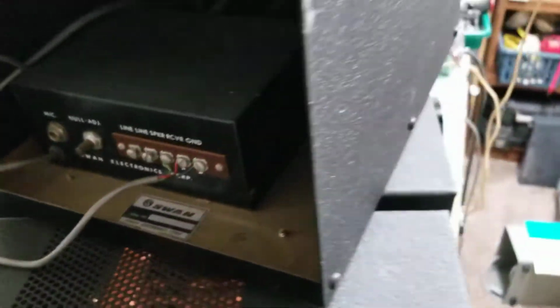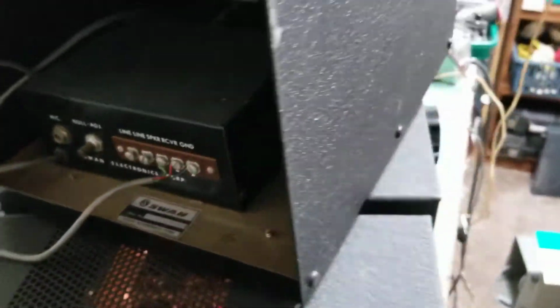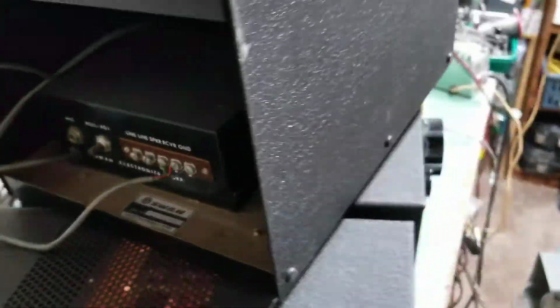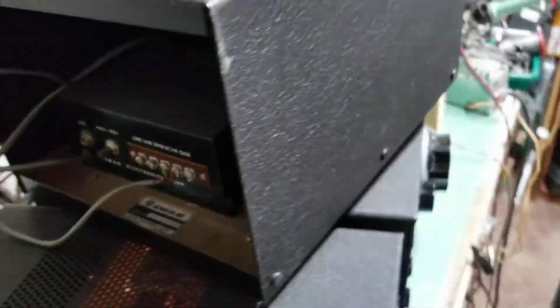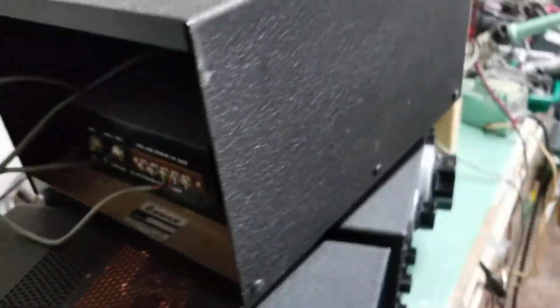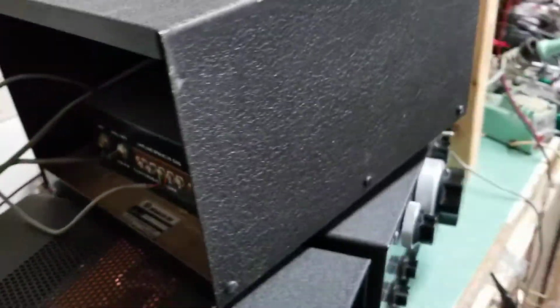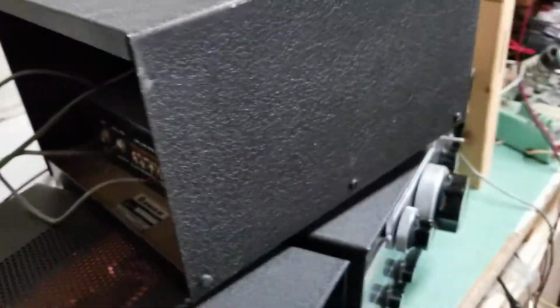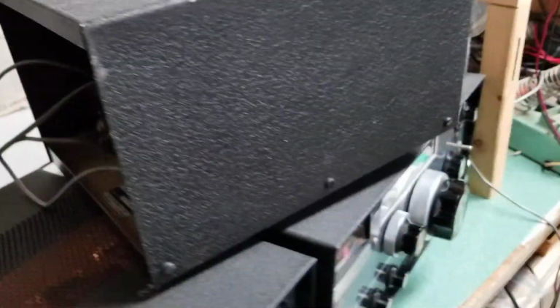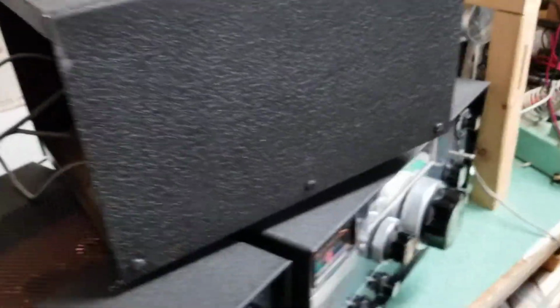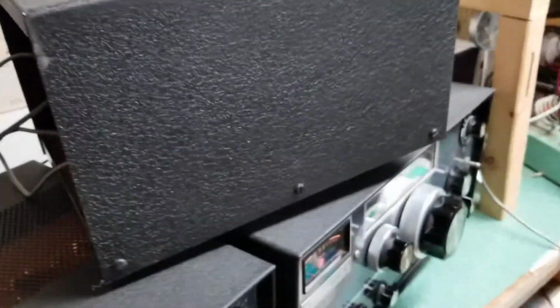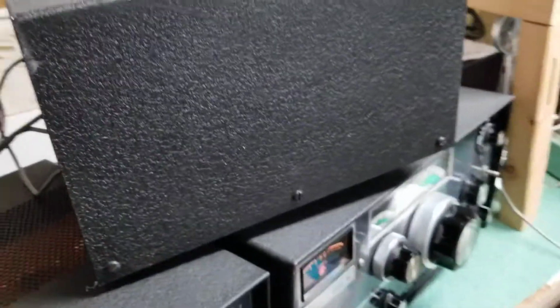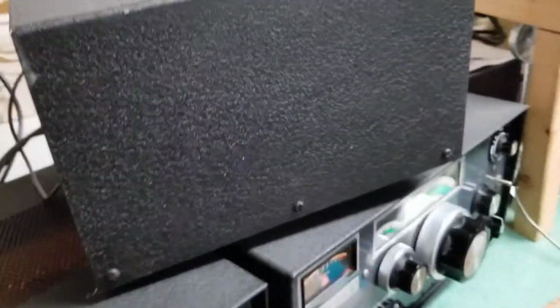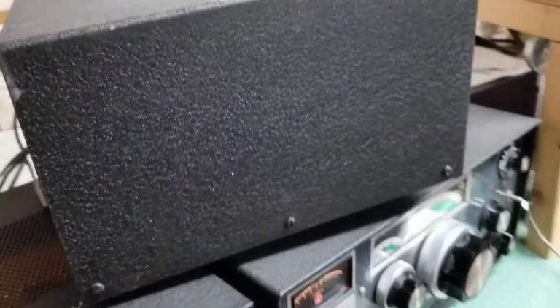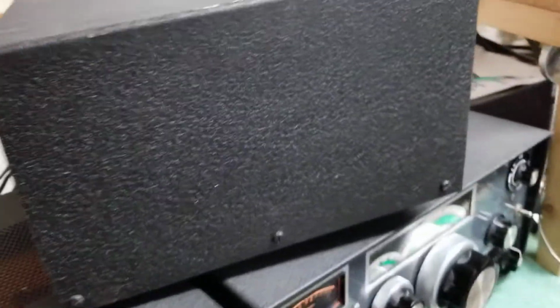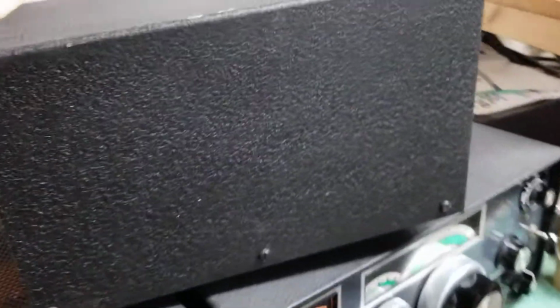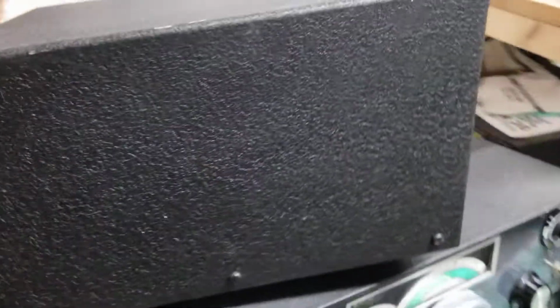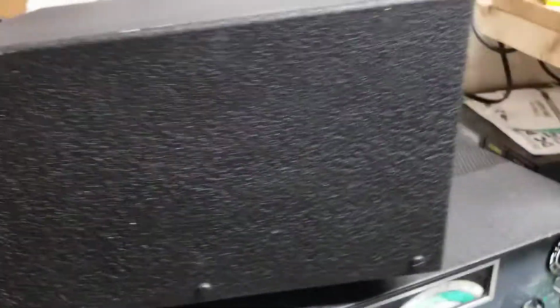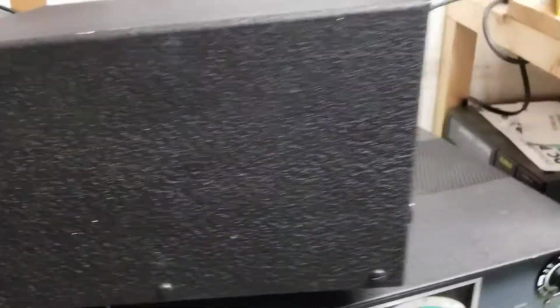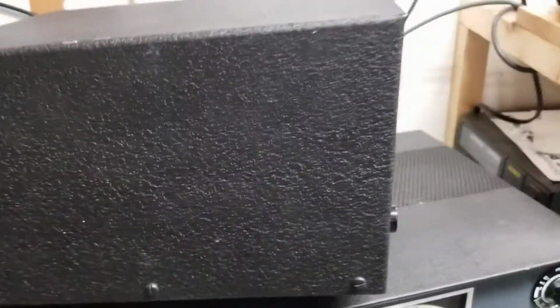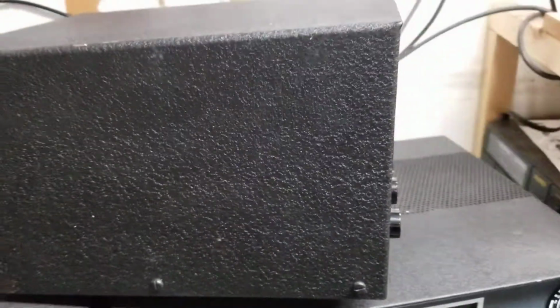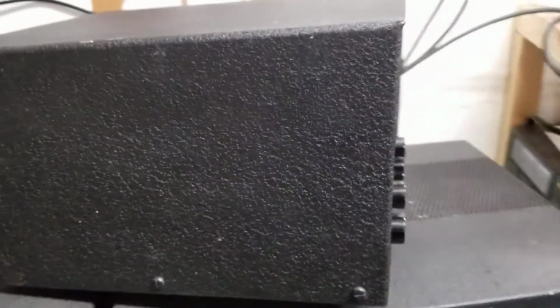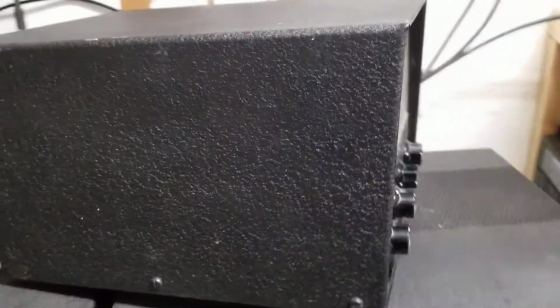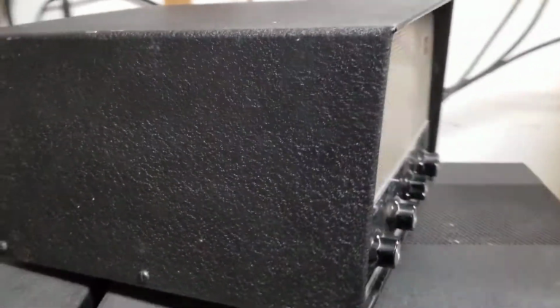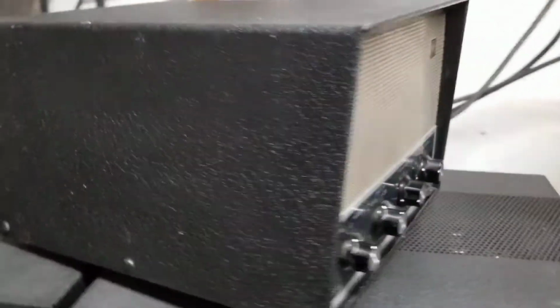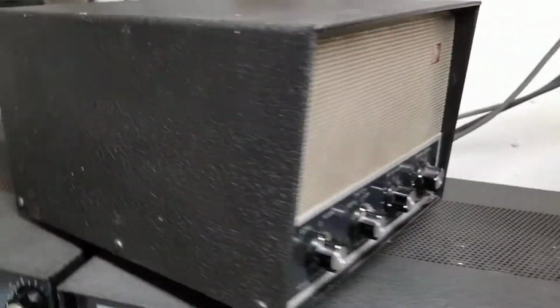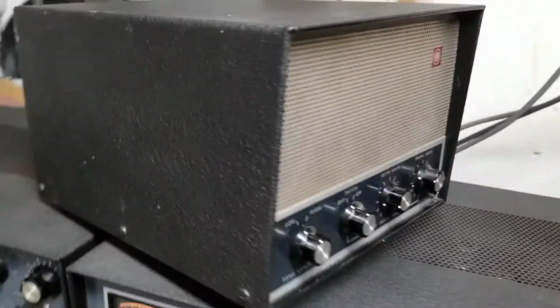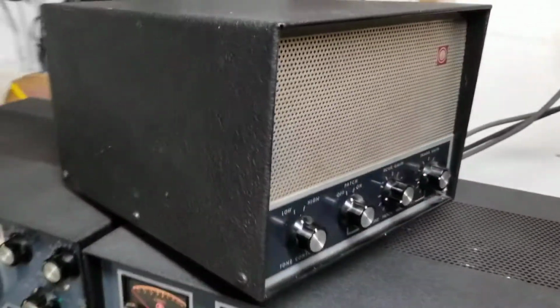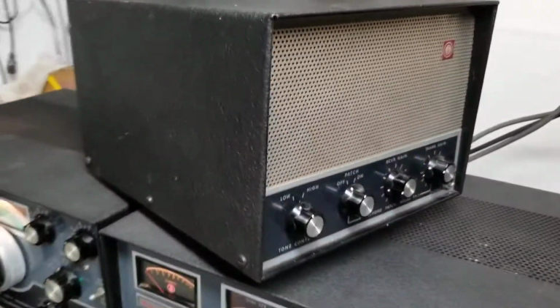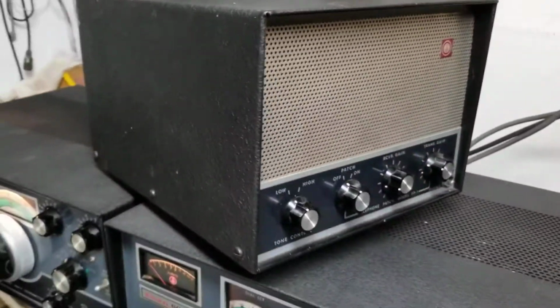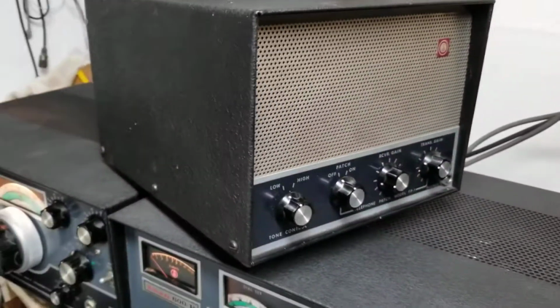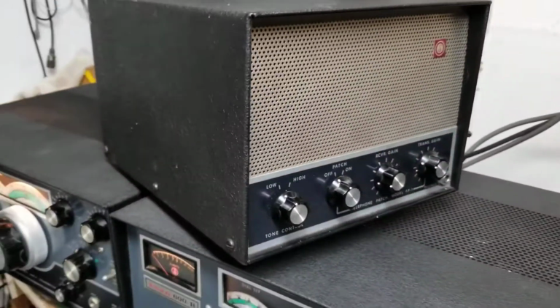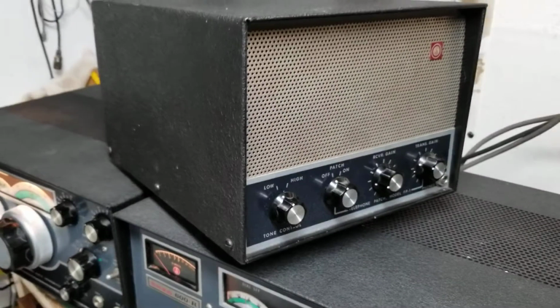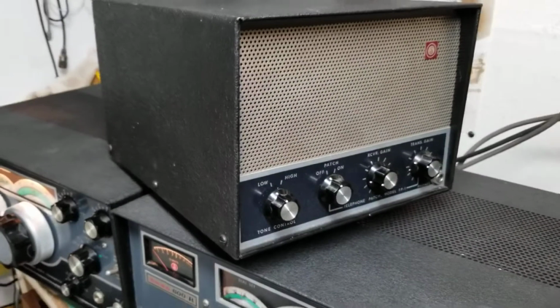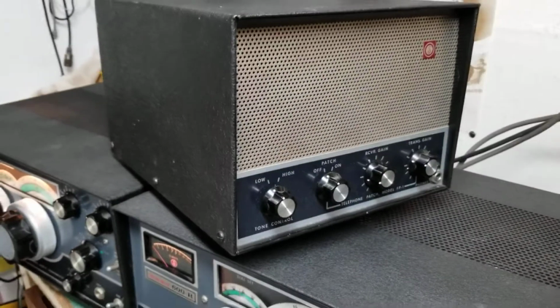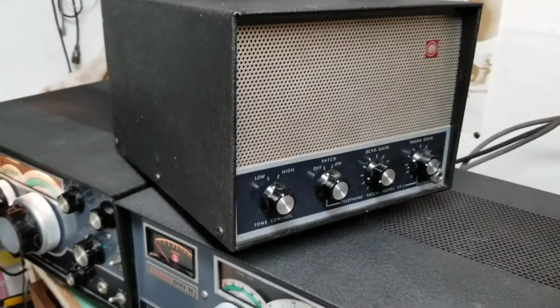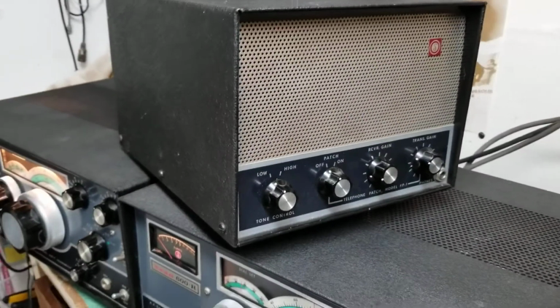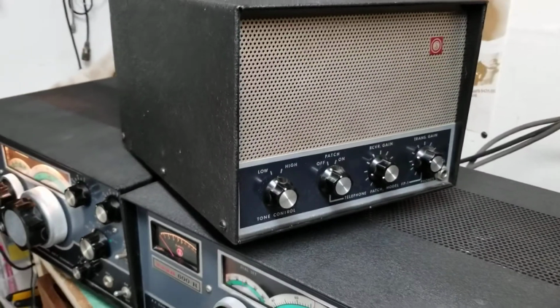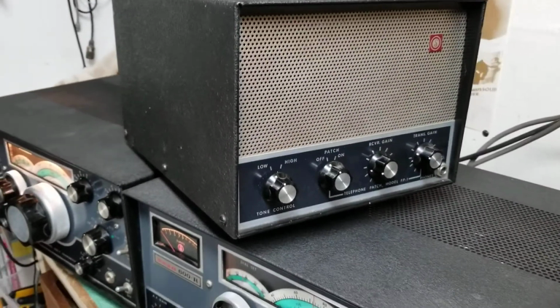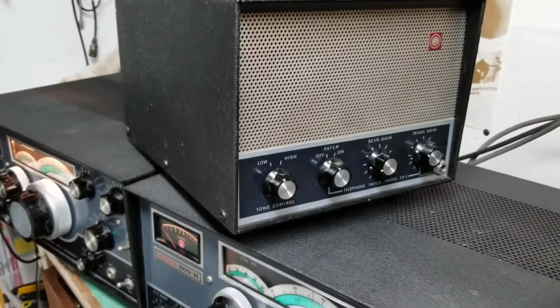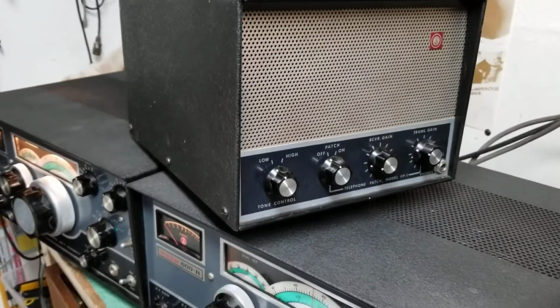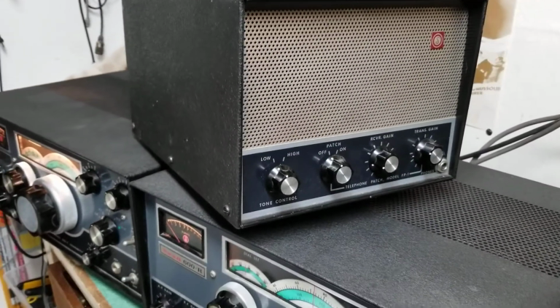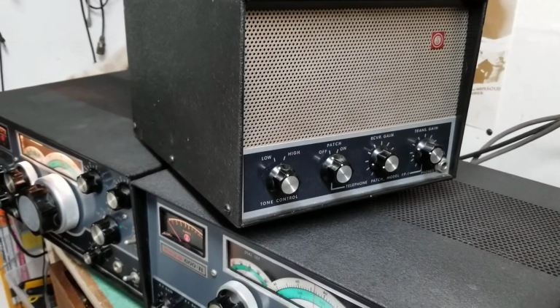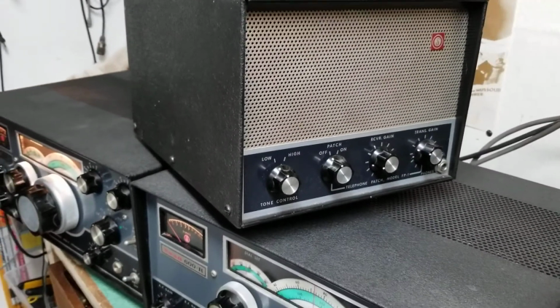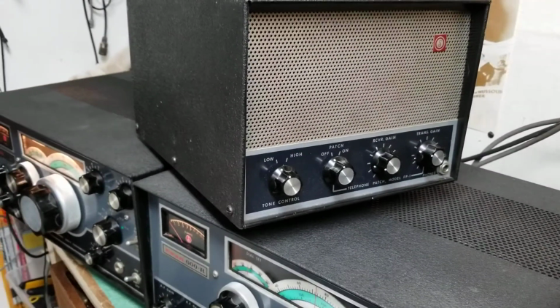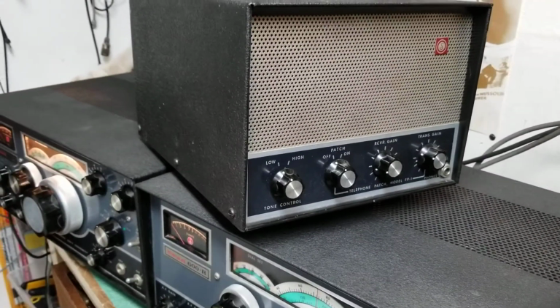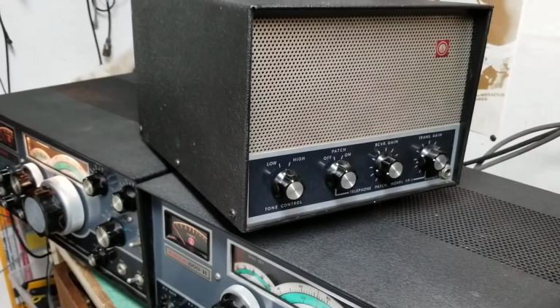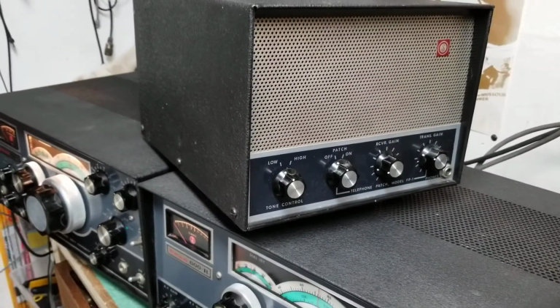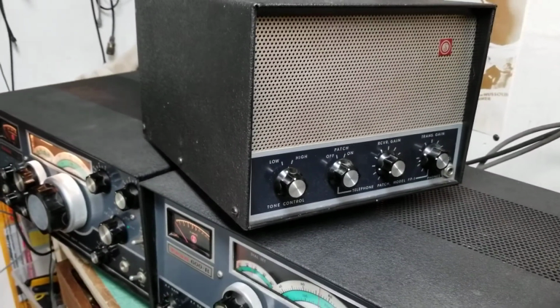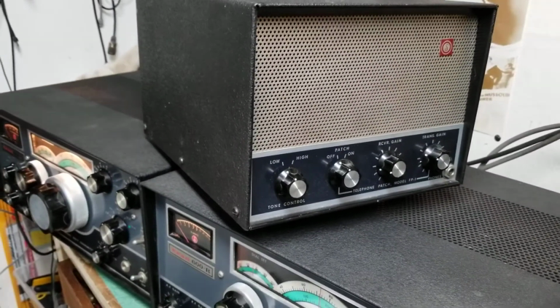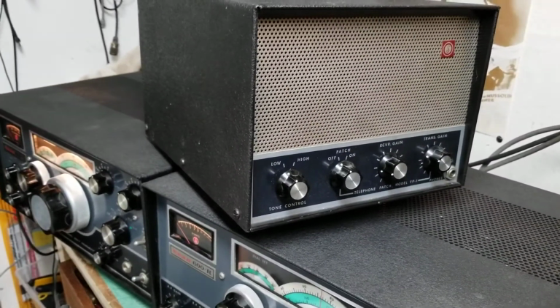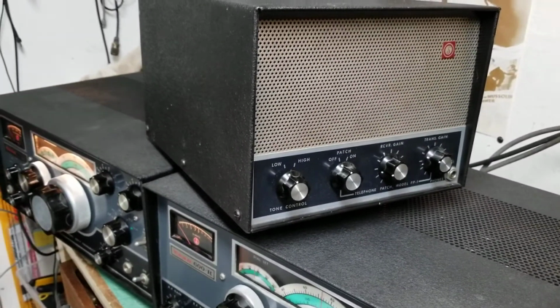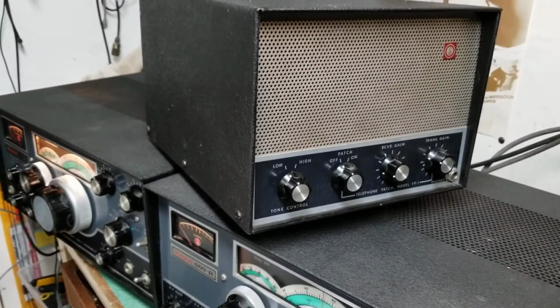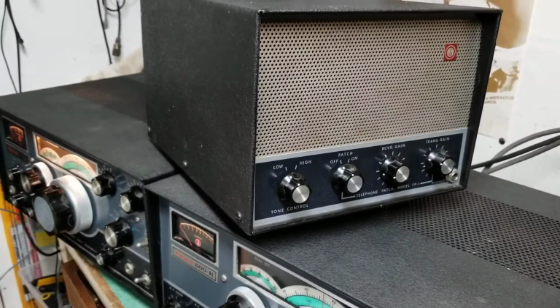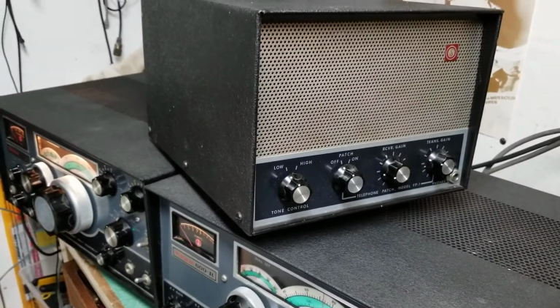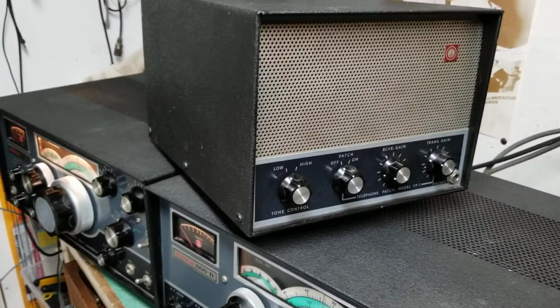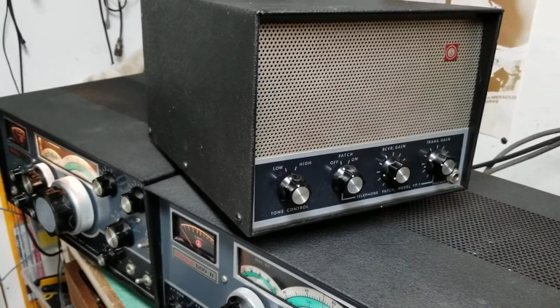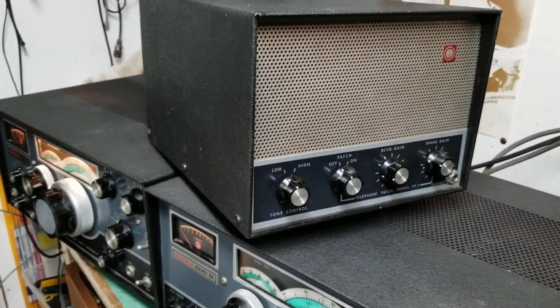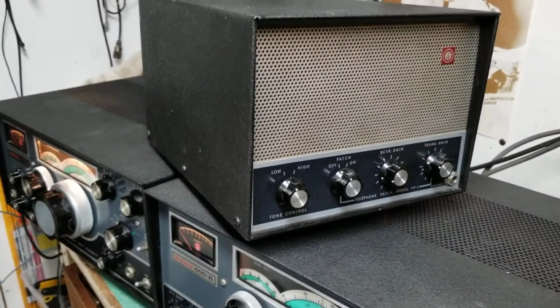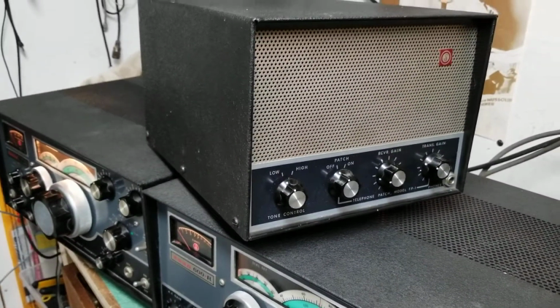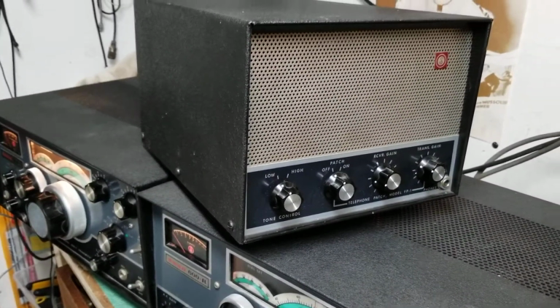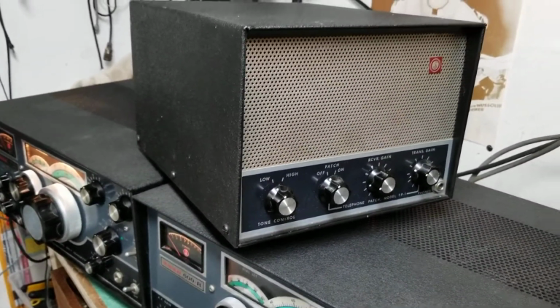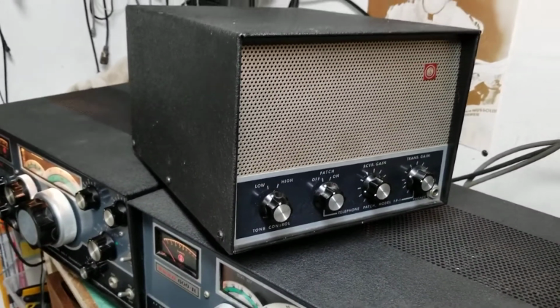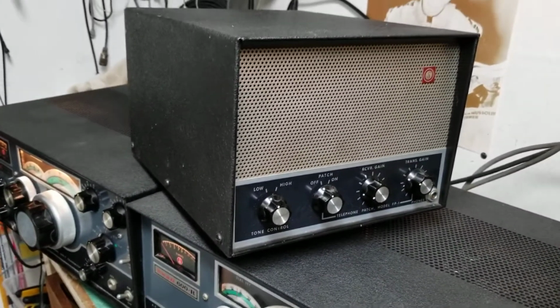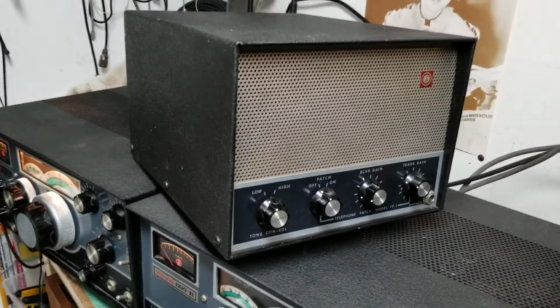Just in beautiful condition. Once again, it's the SWAN model FP-1 speaker phone patch.